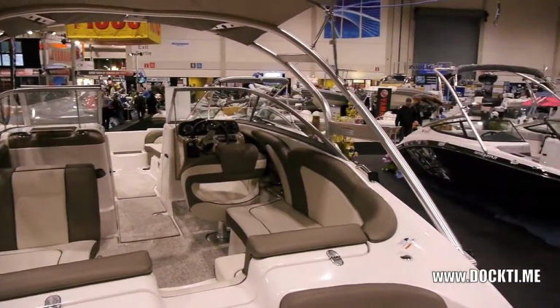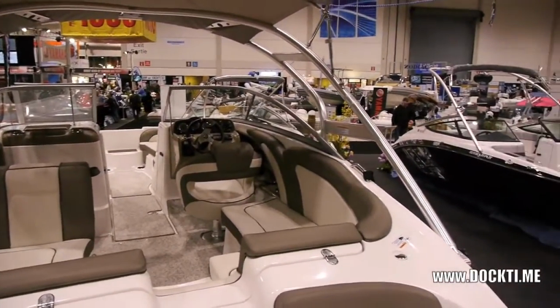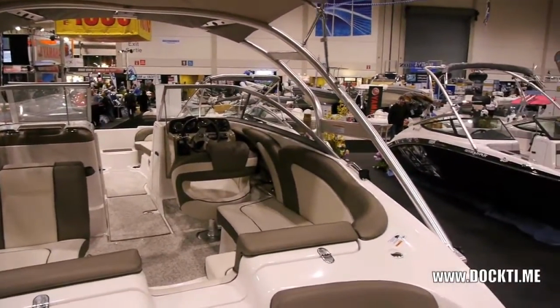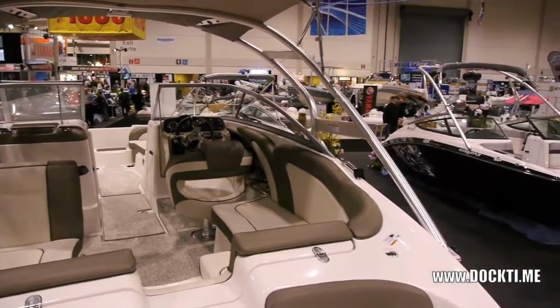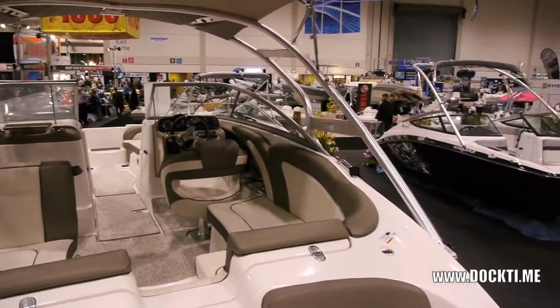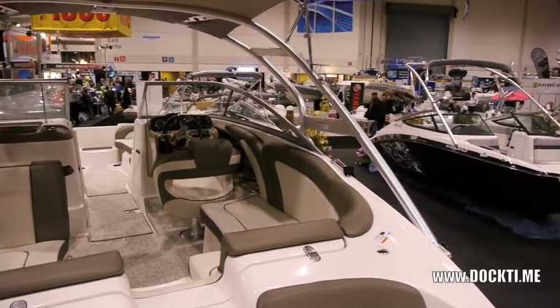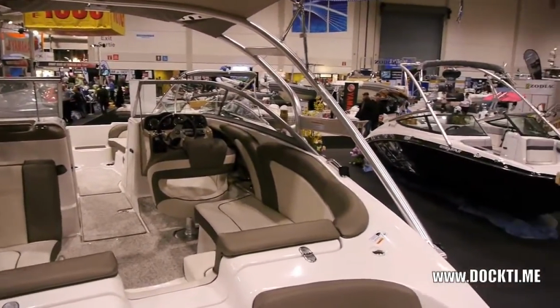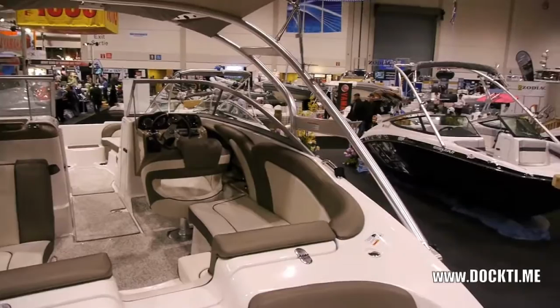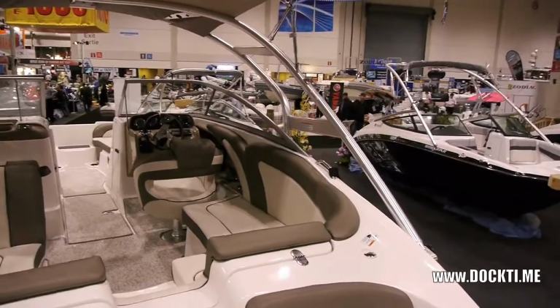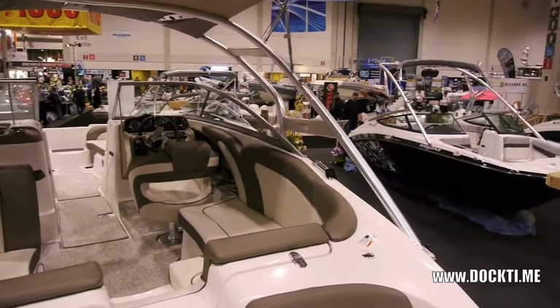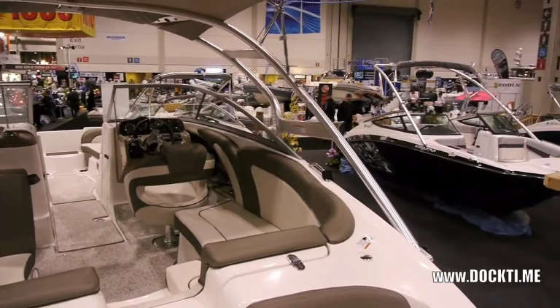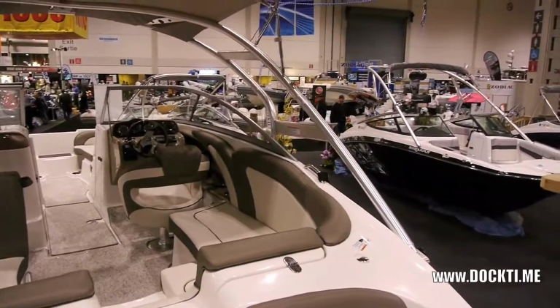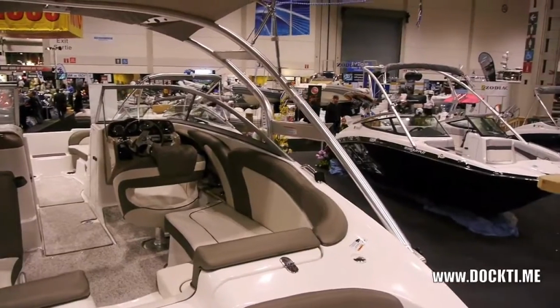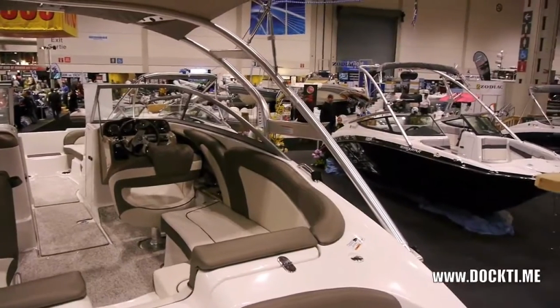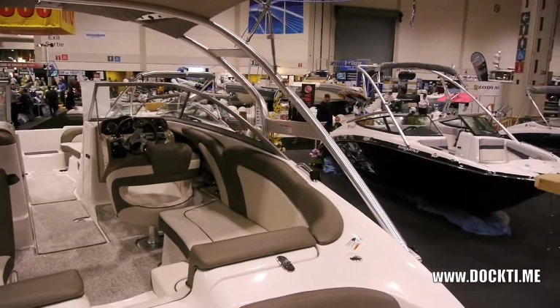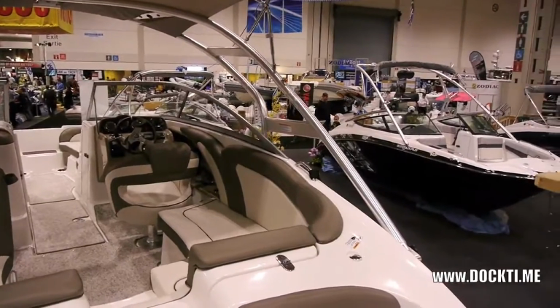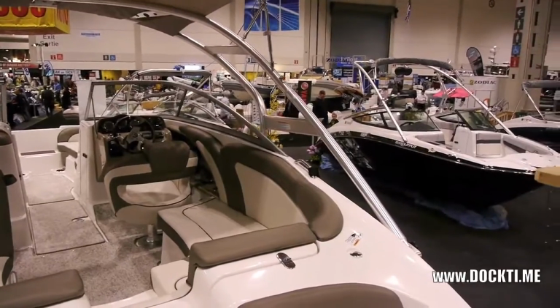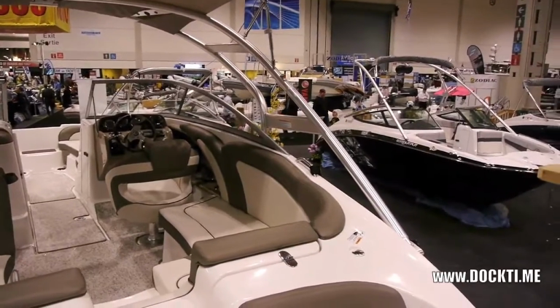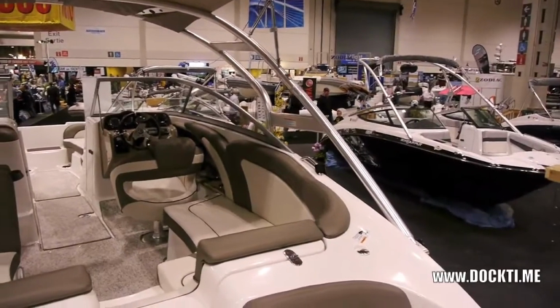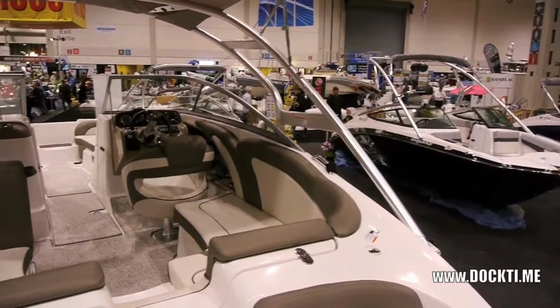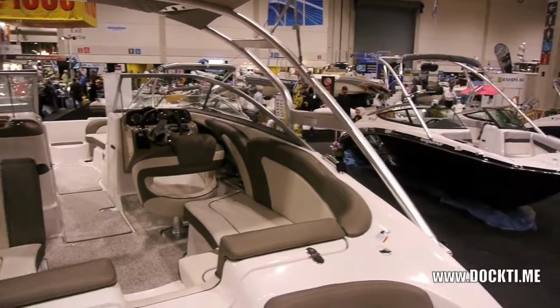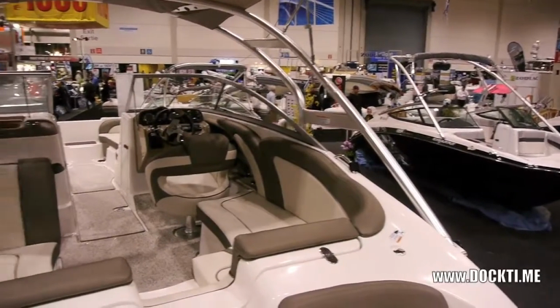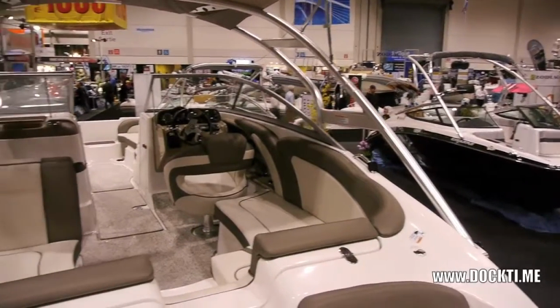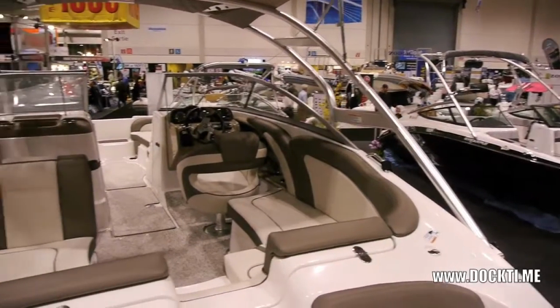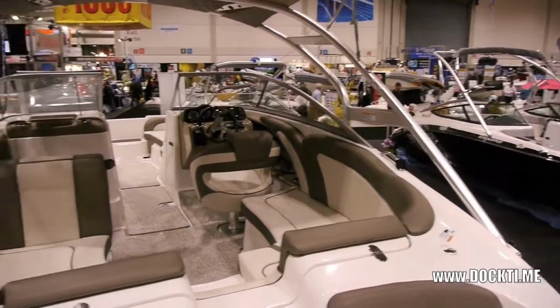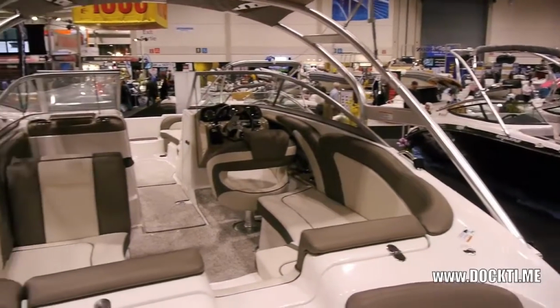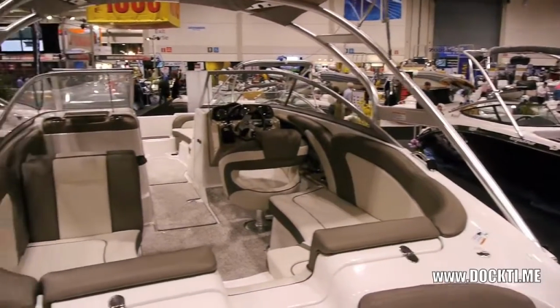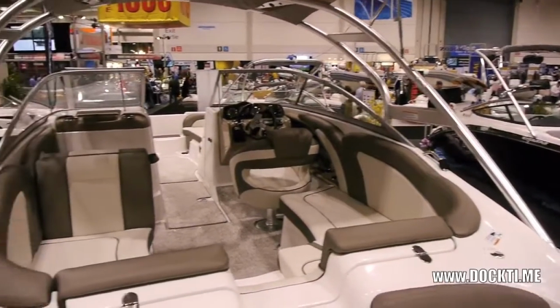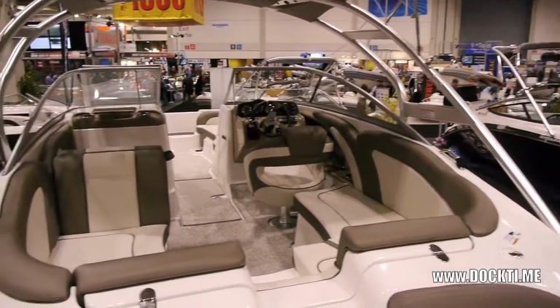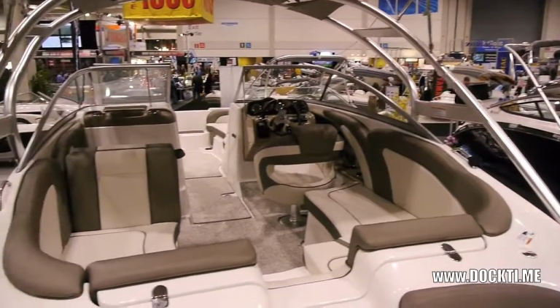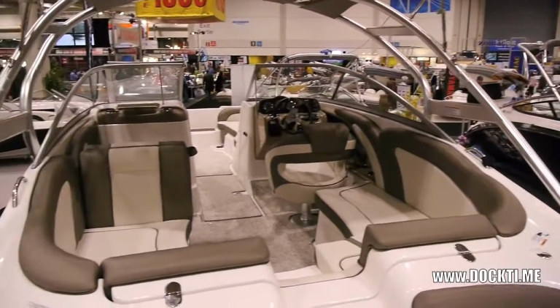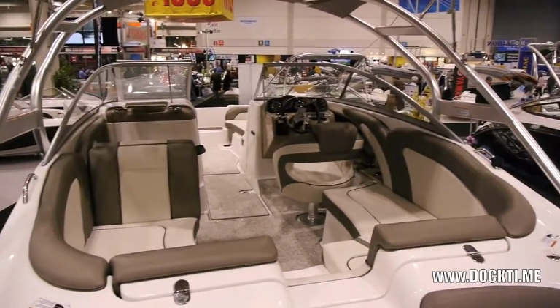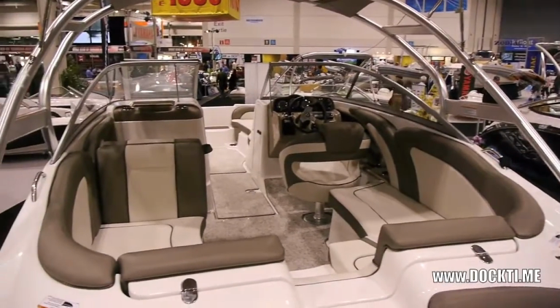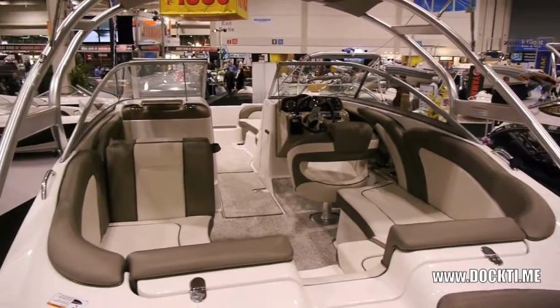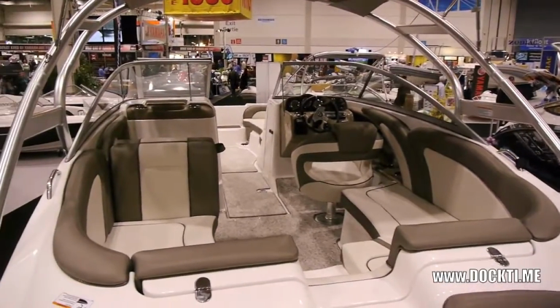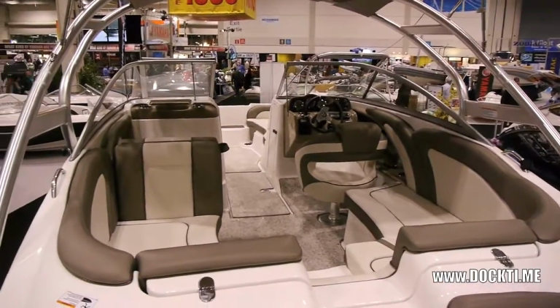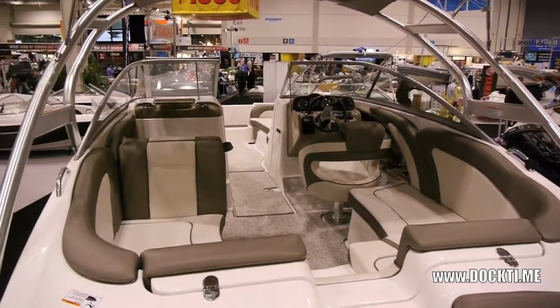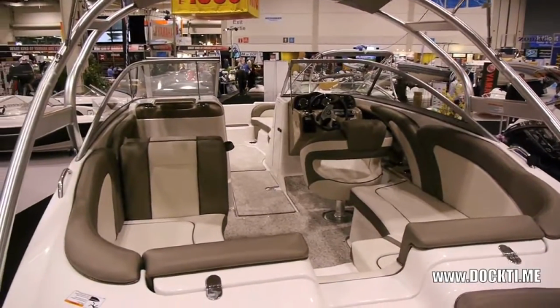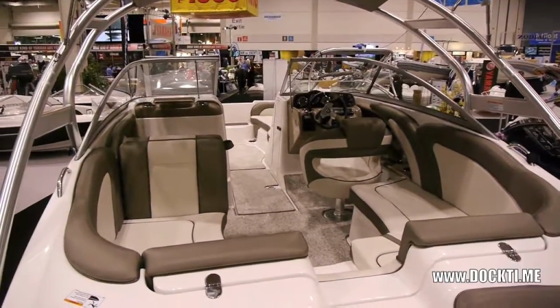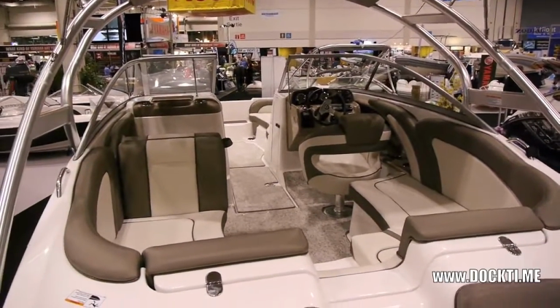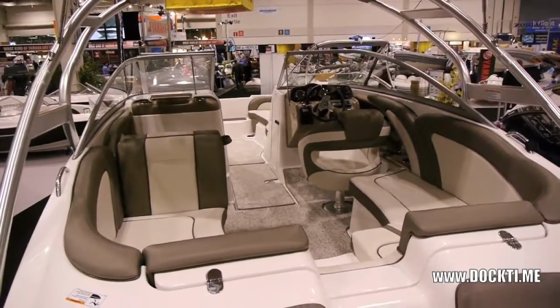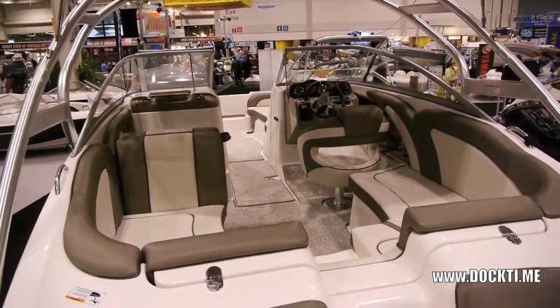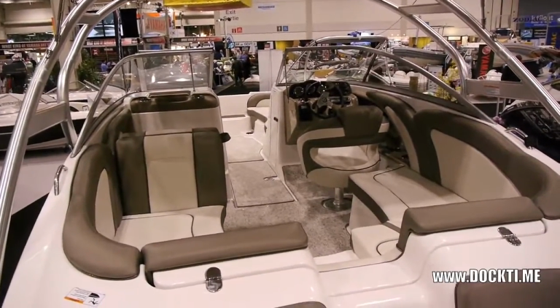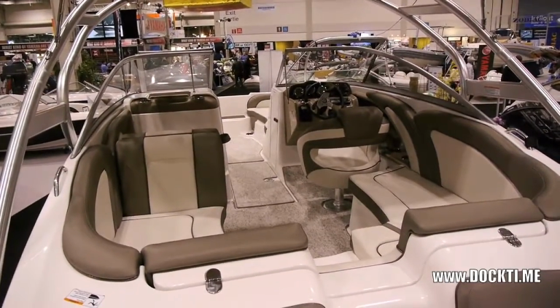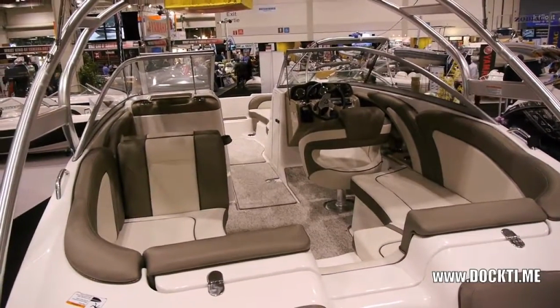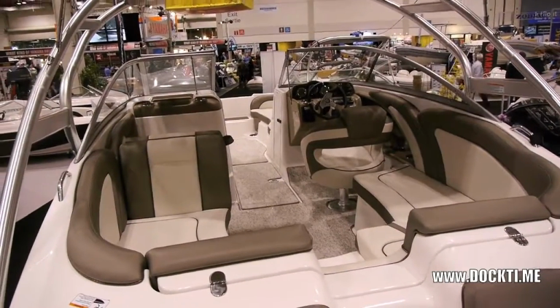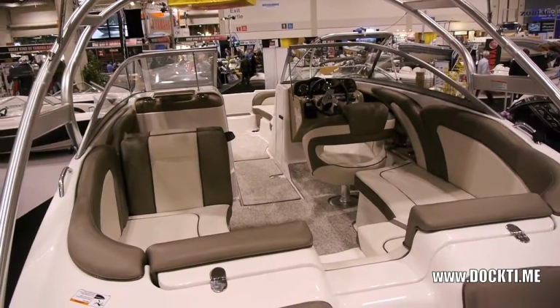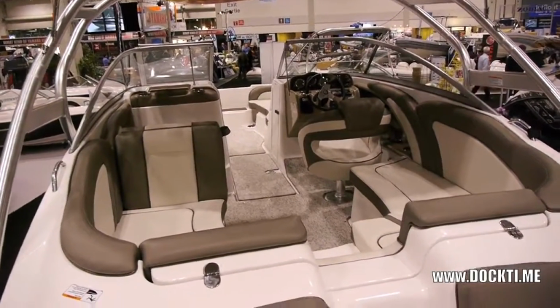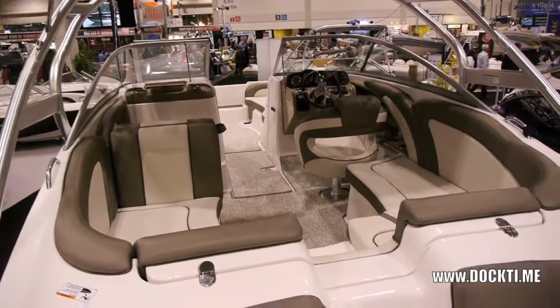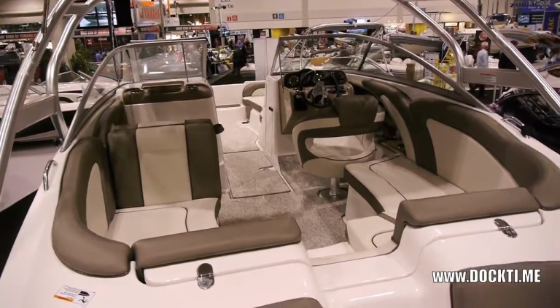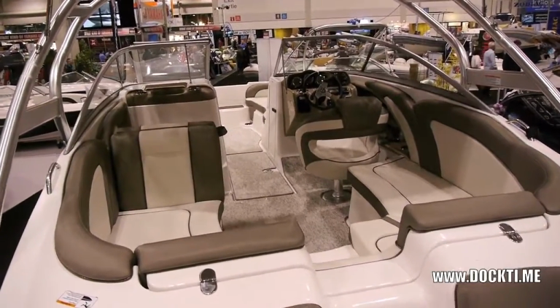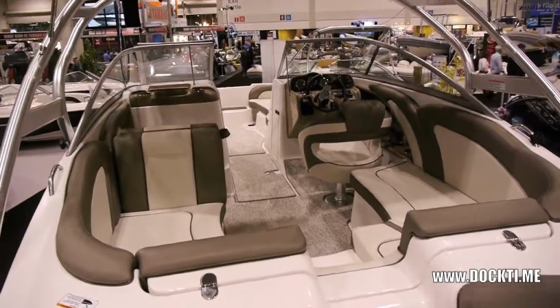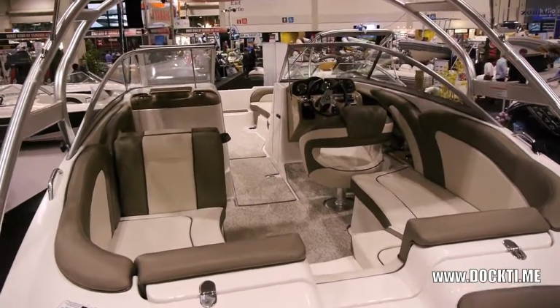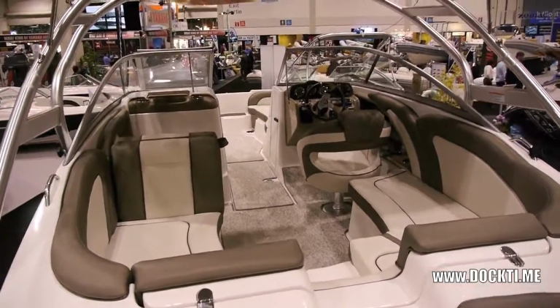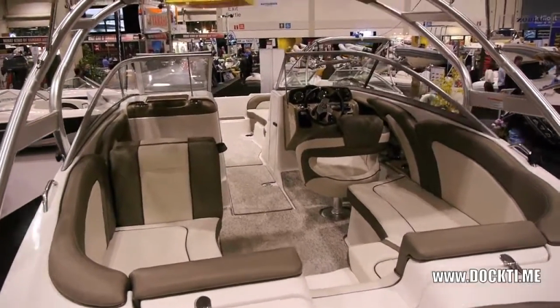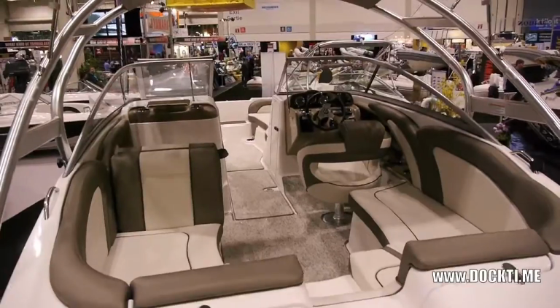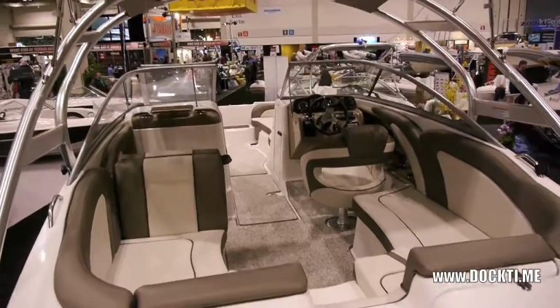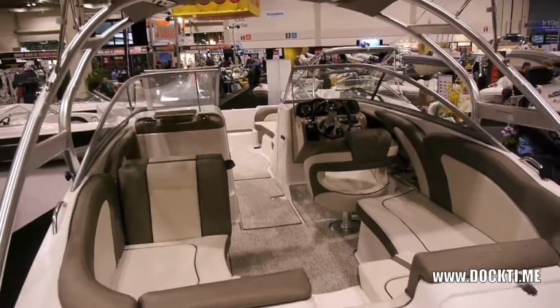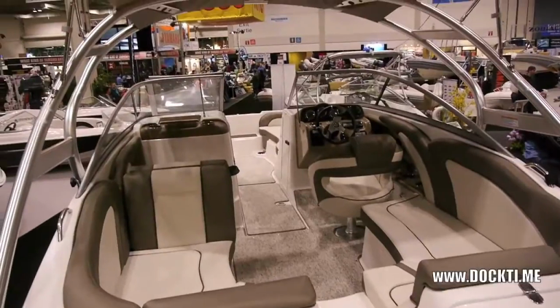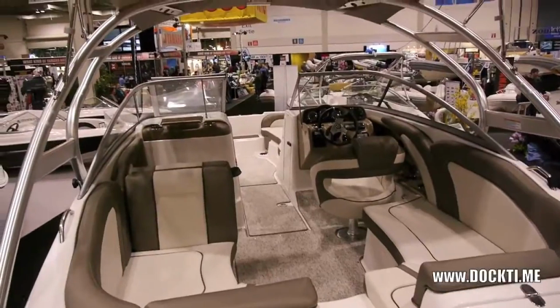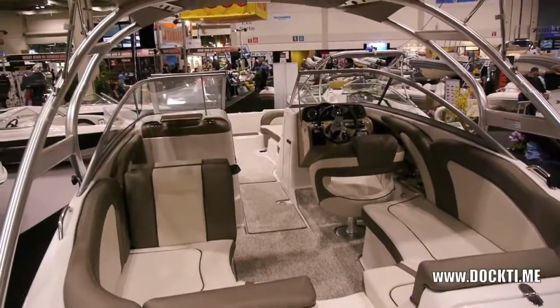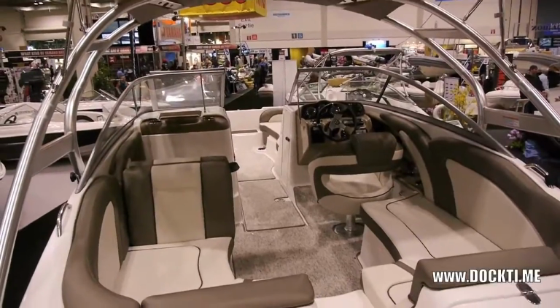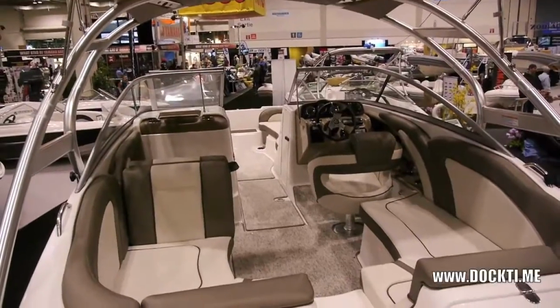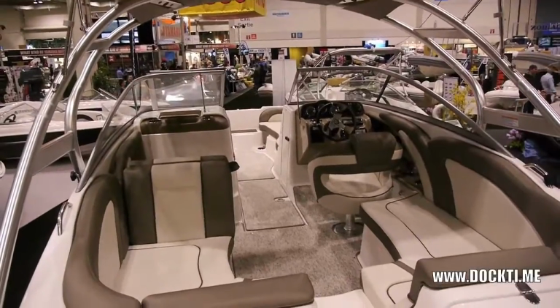This is the top of the line and you're probably in around the $58,000 to $60,000 range for something like this.